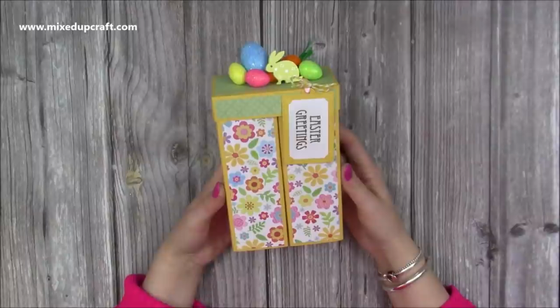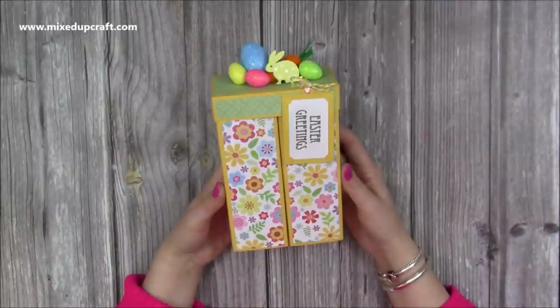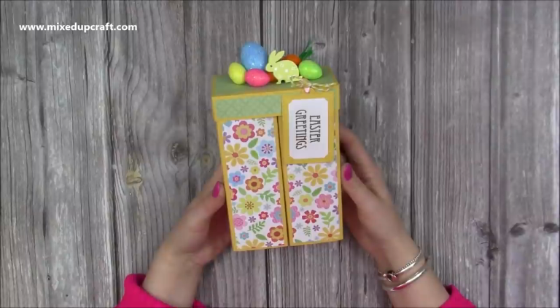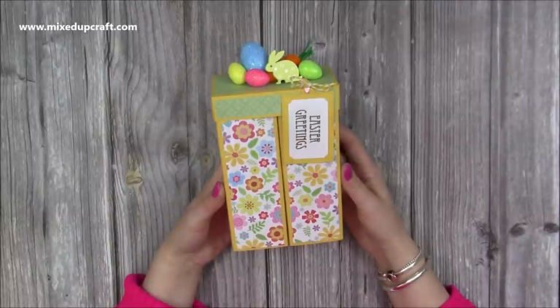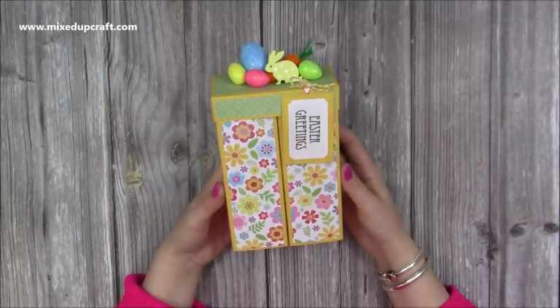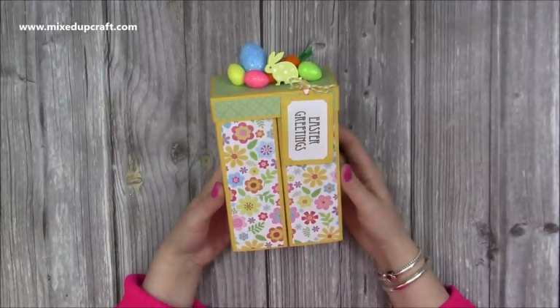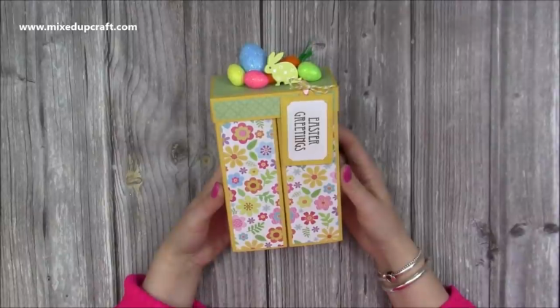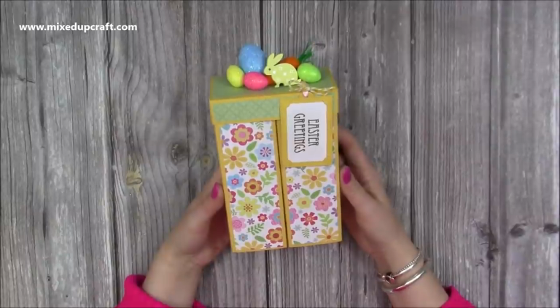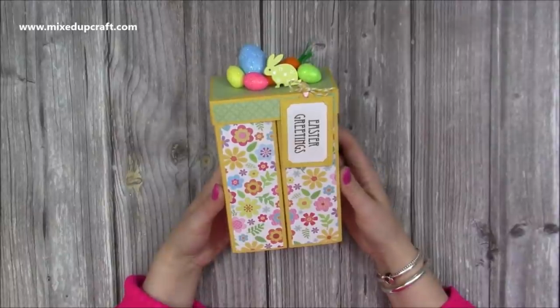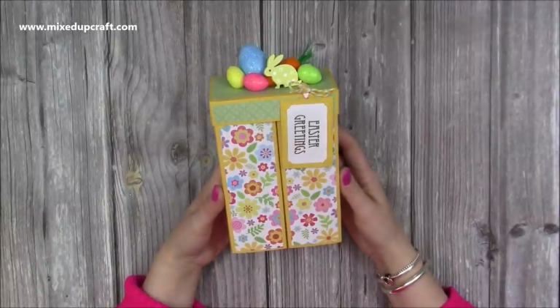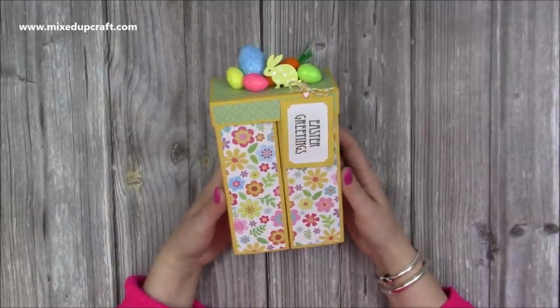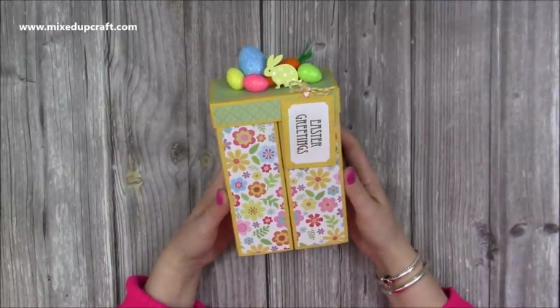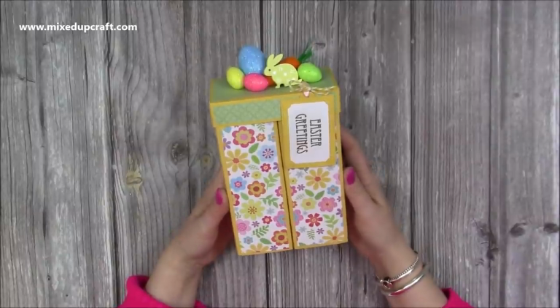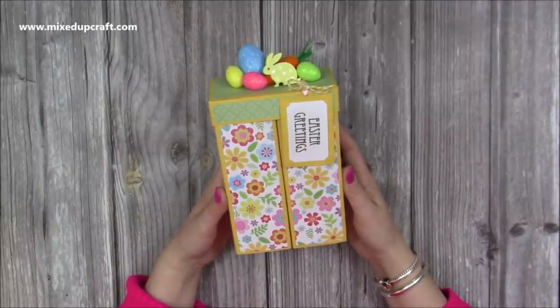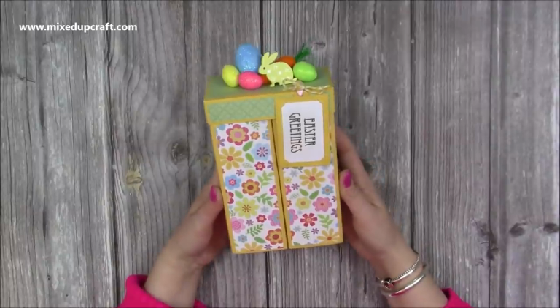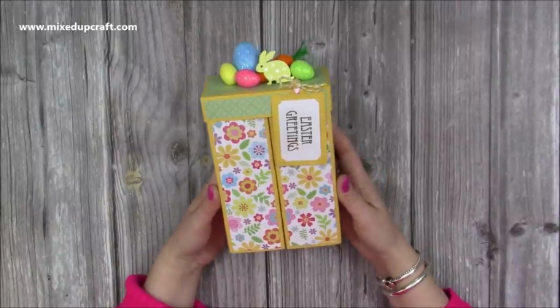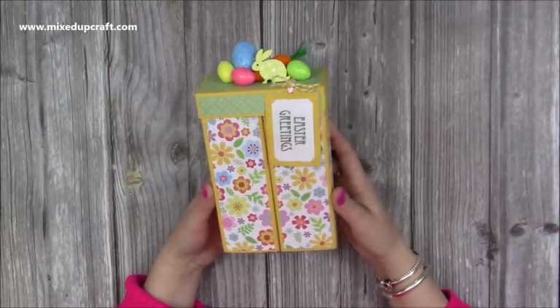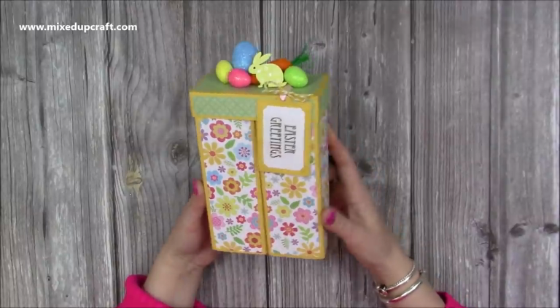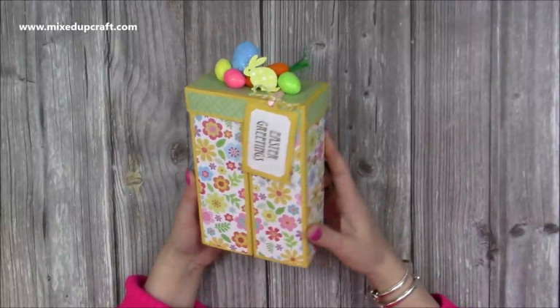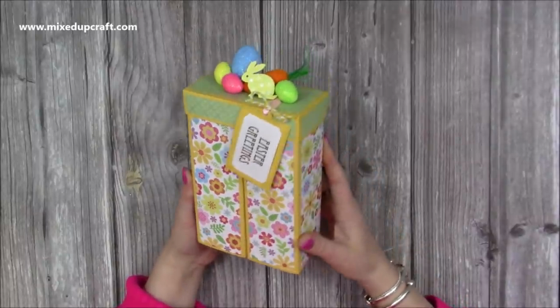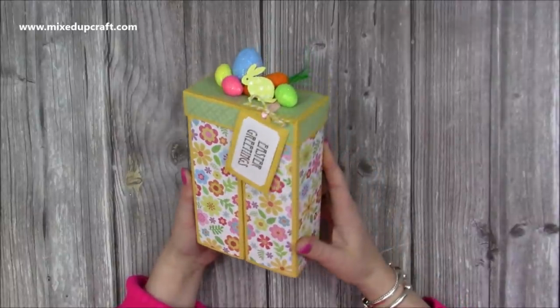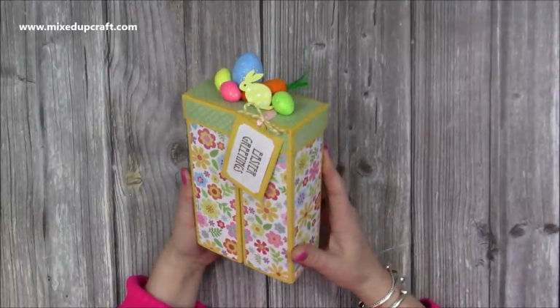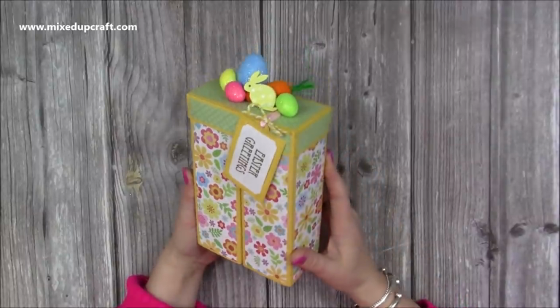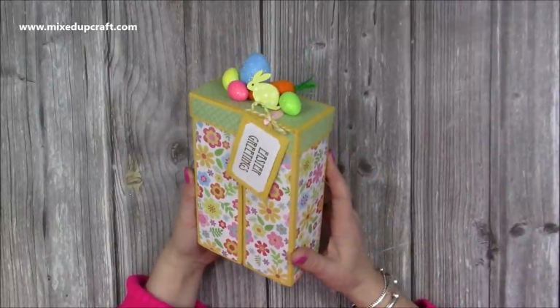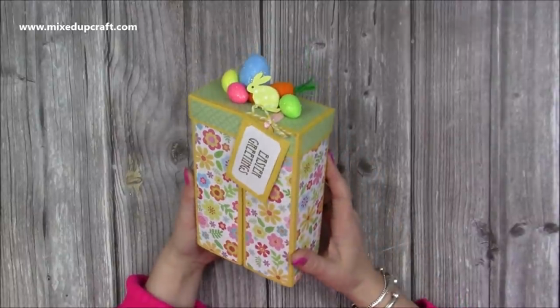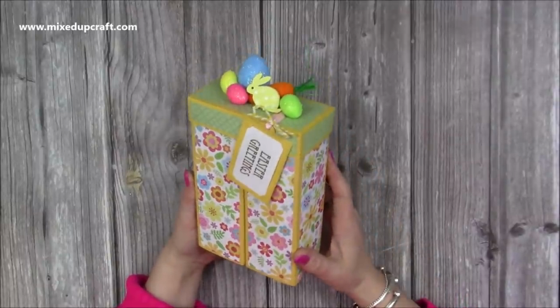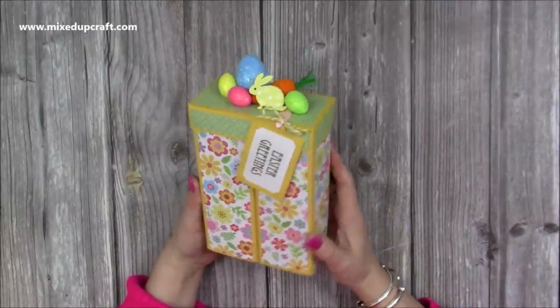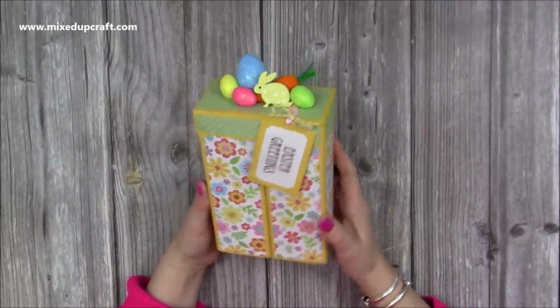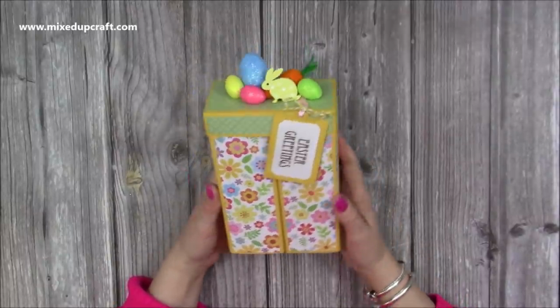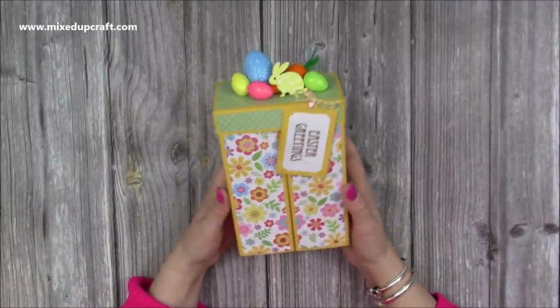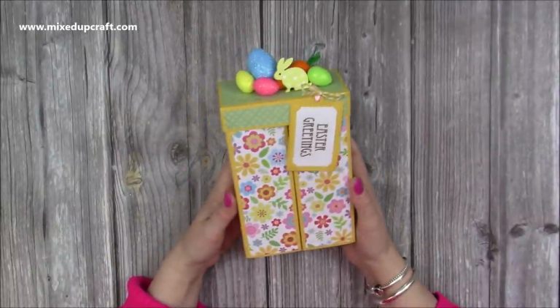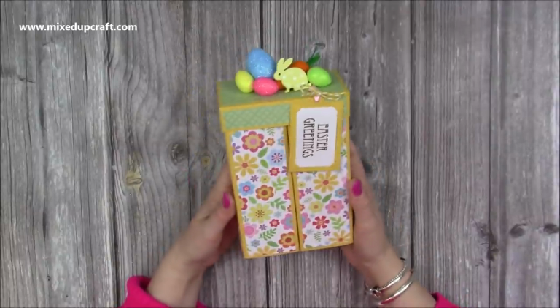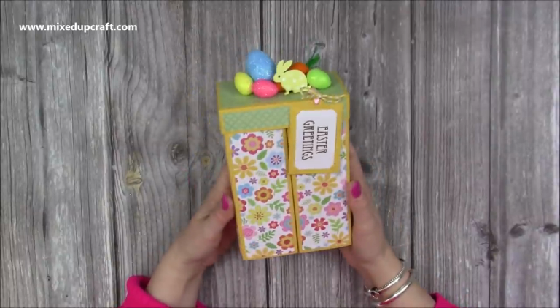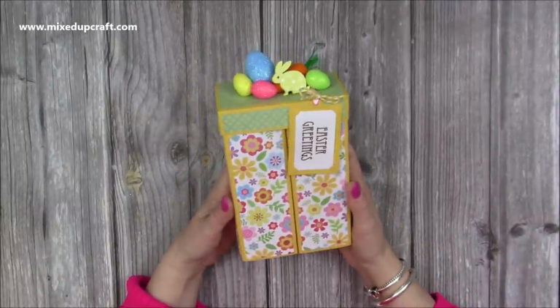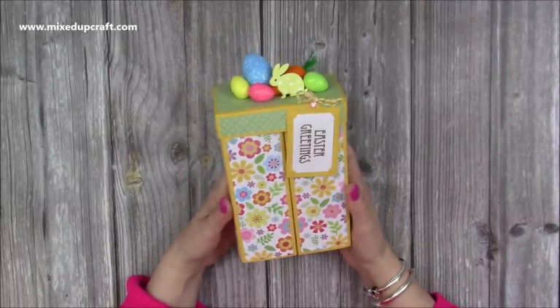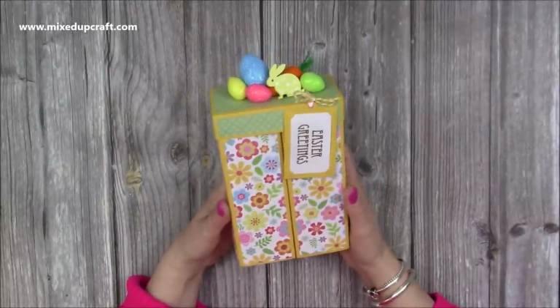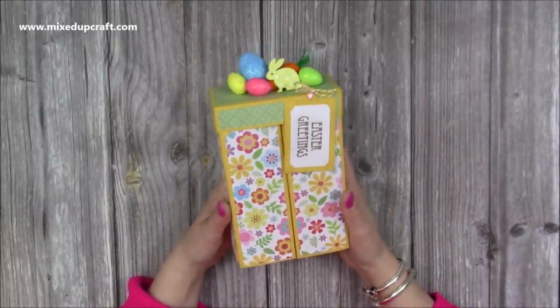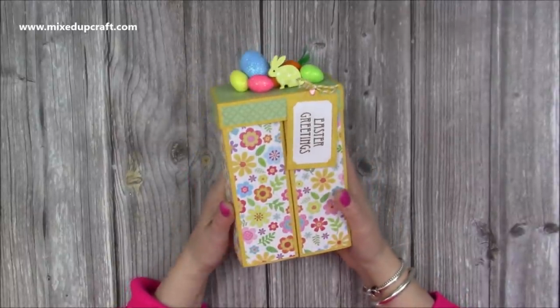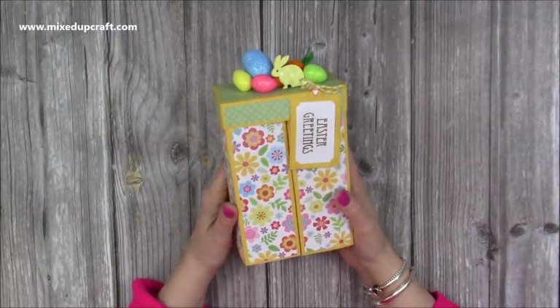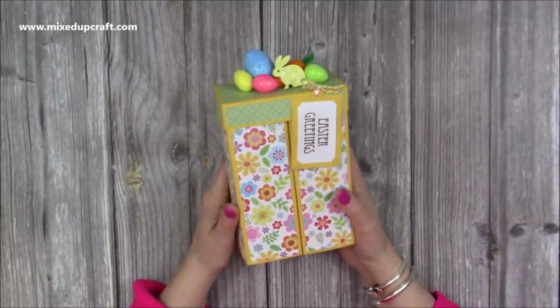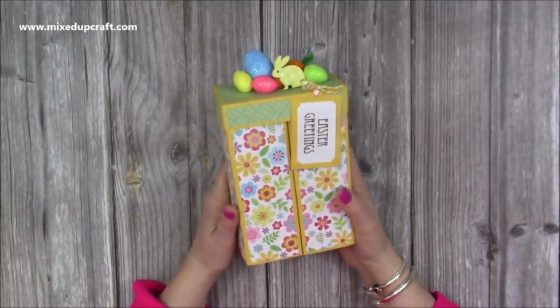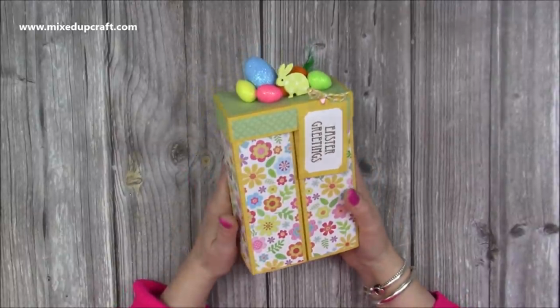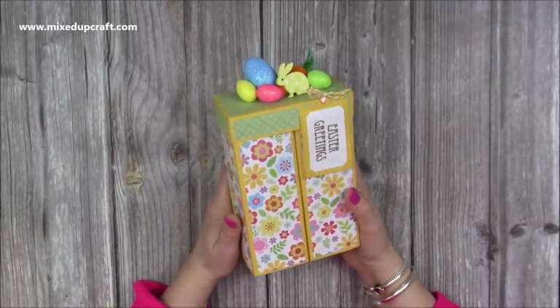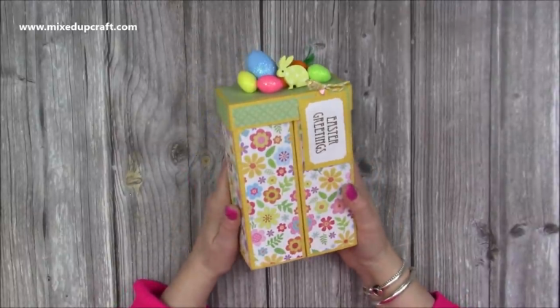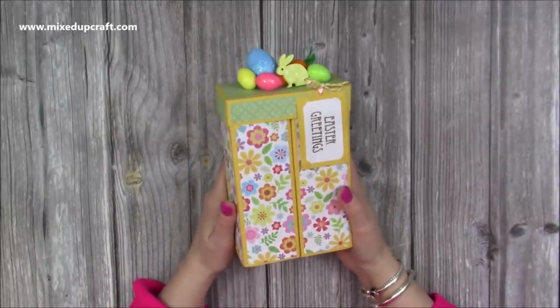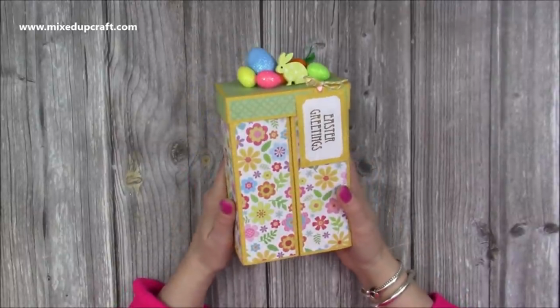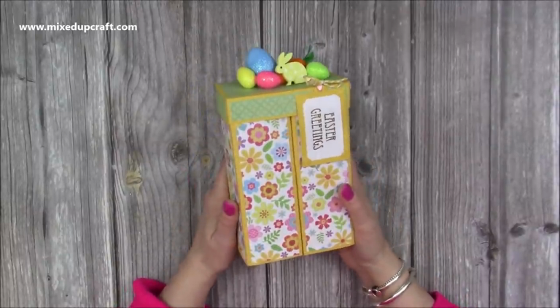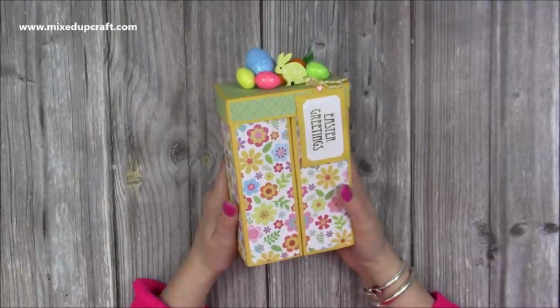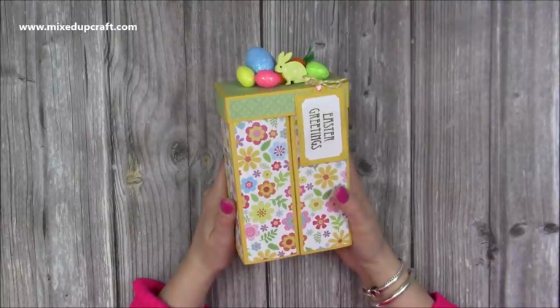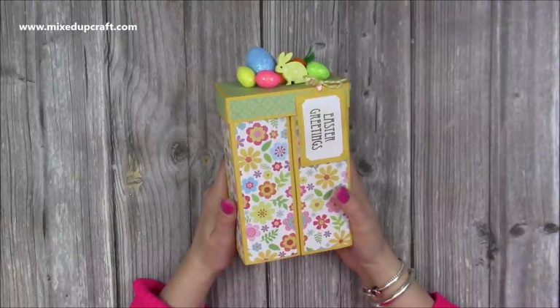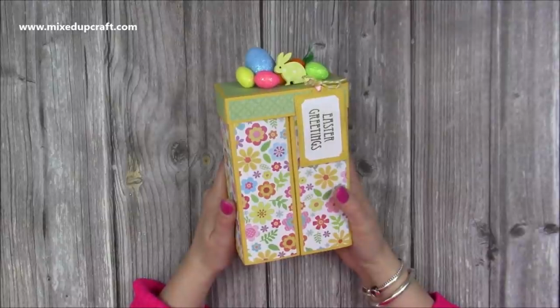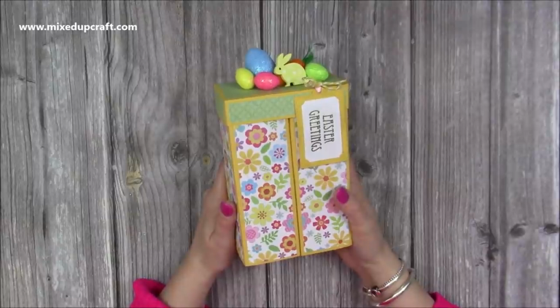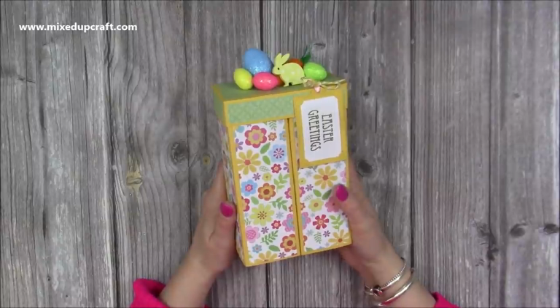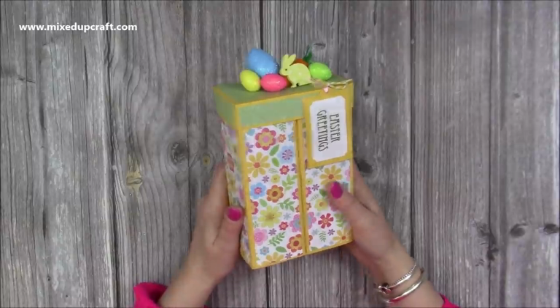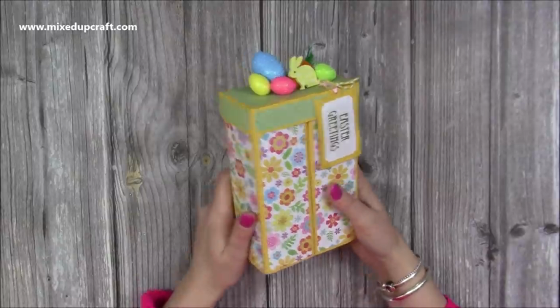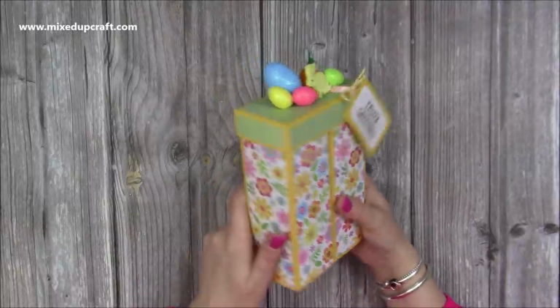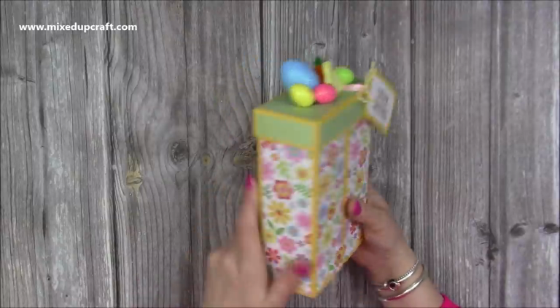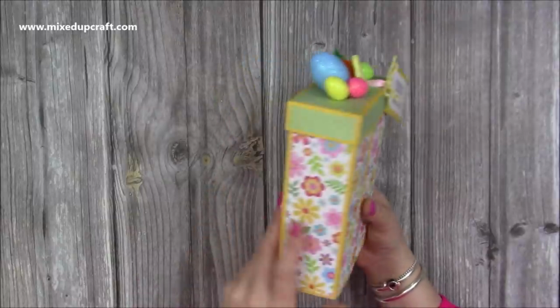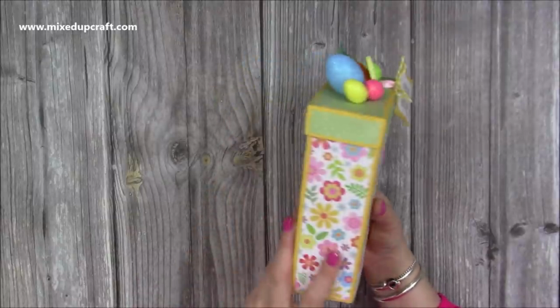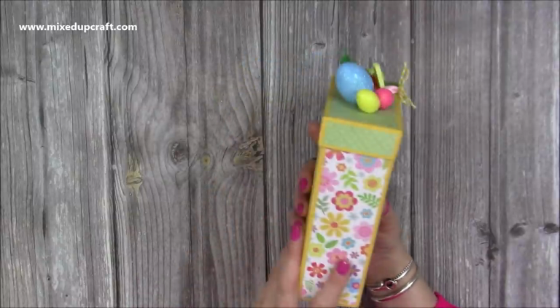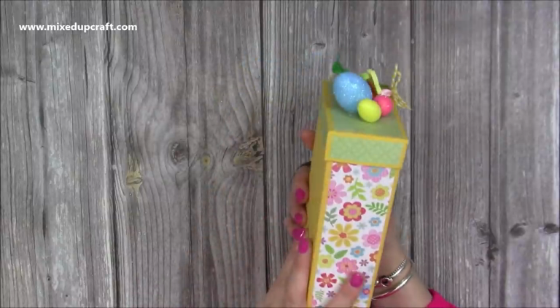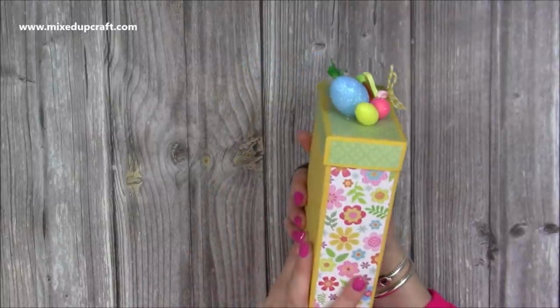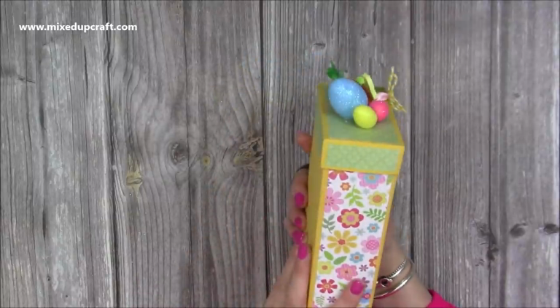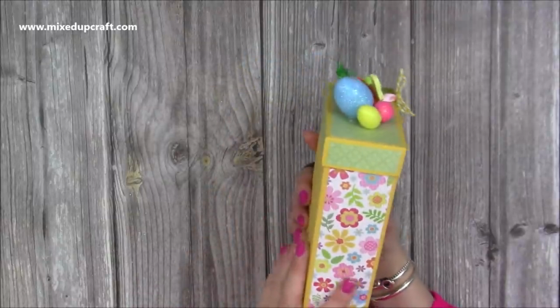Hi everybody, it's Sam here. Thank you for watching today. So this is my last Easter project for this year and it's a double stepper box. It's really really fun.